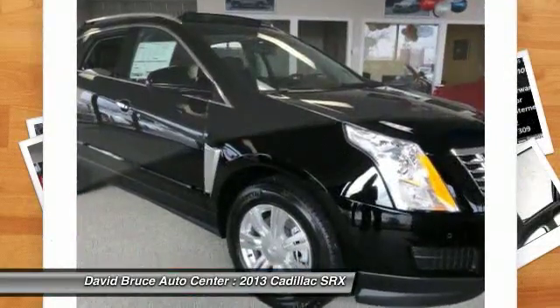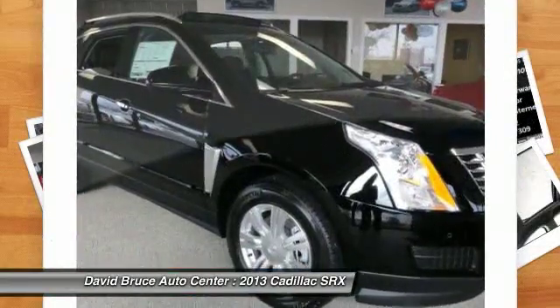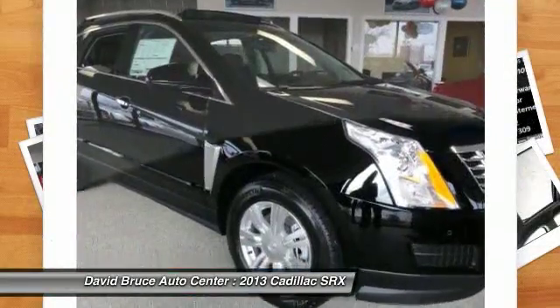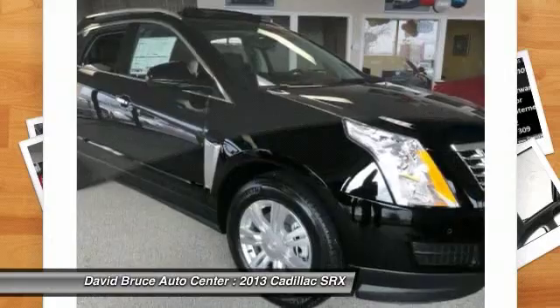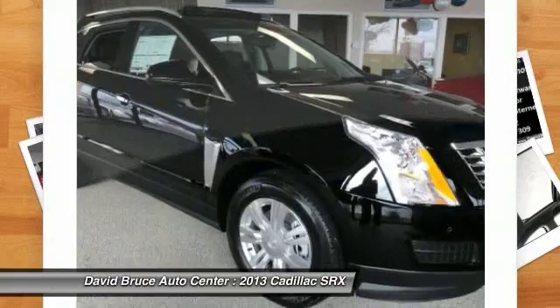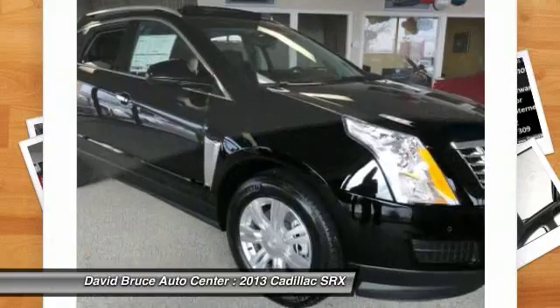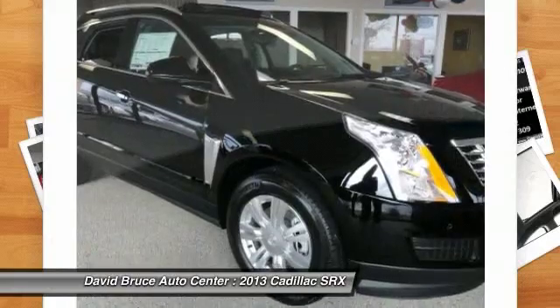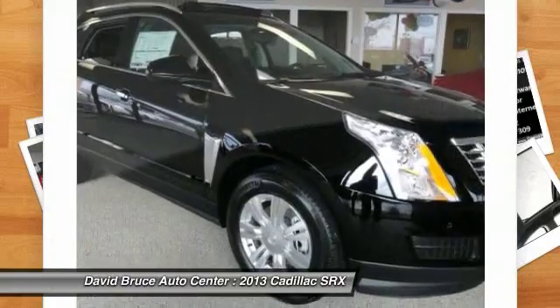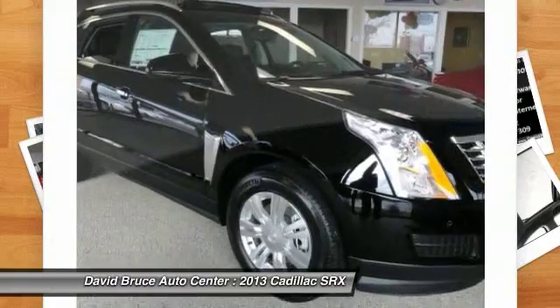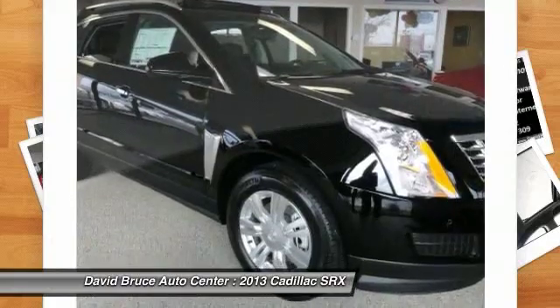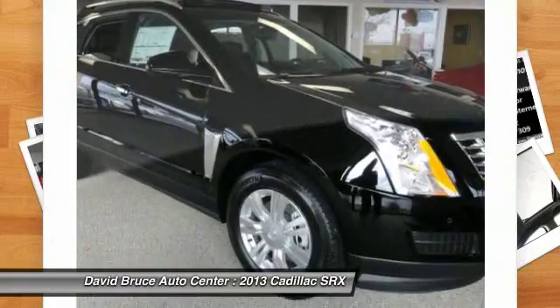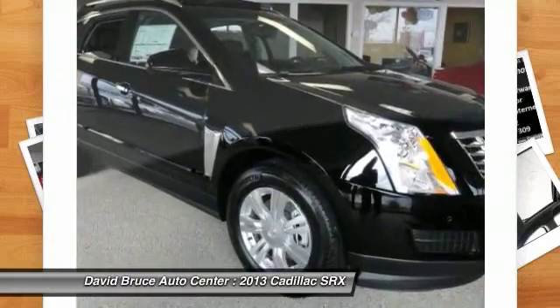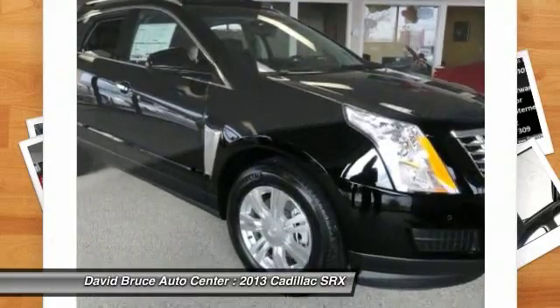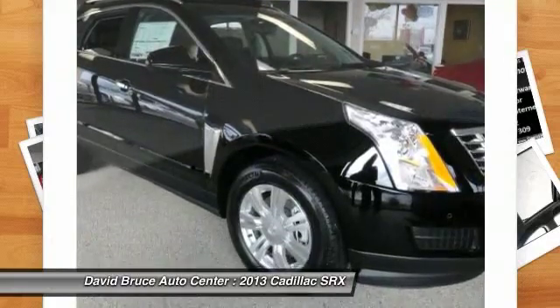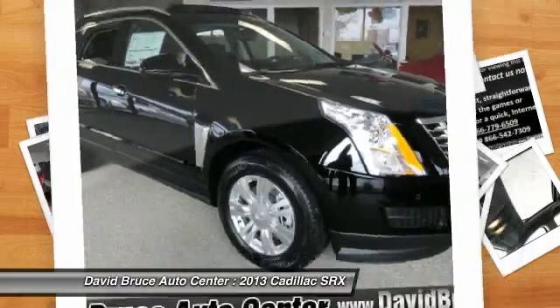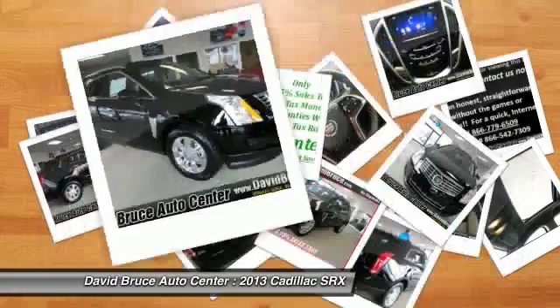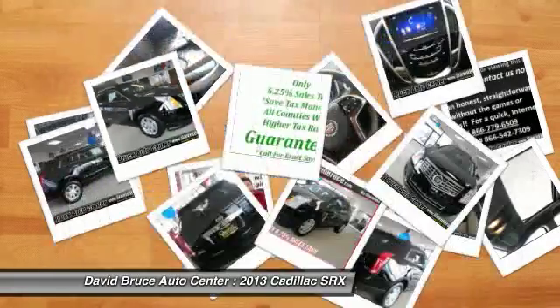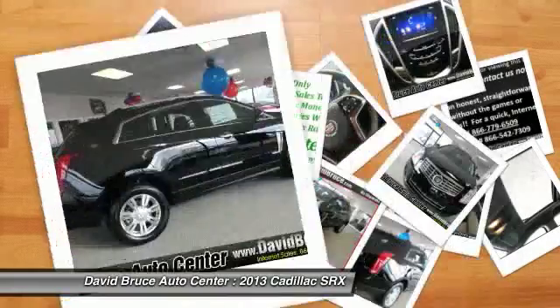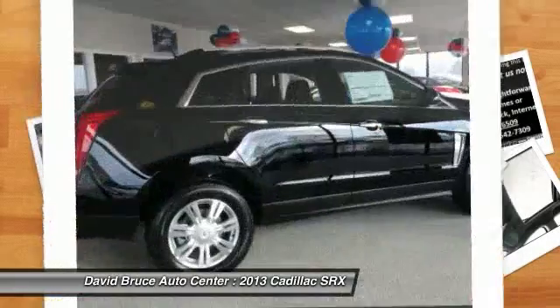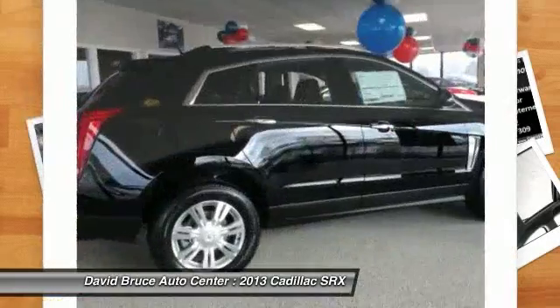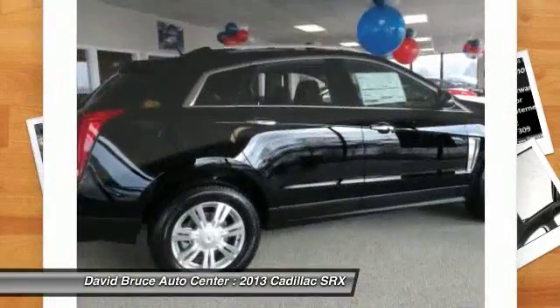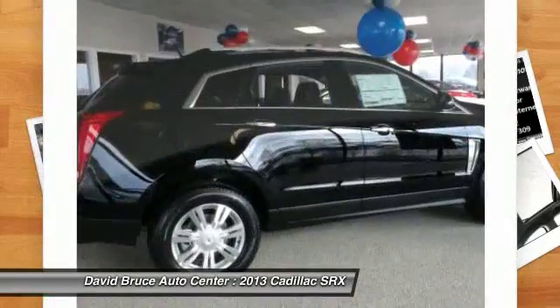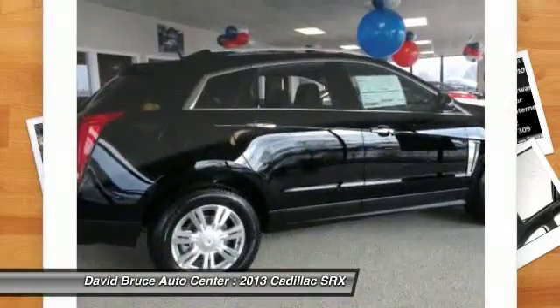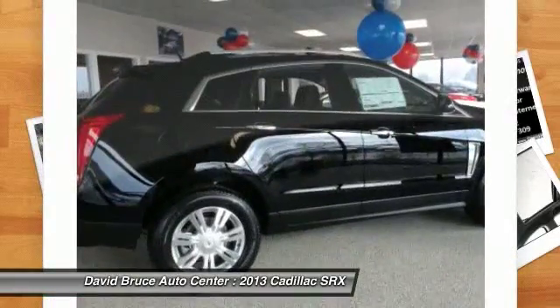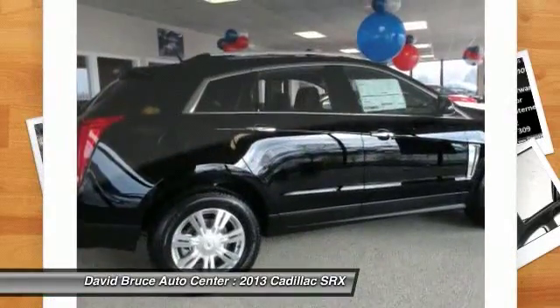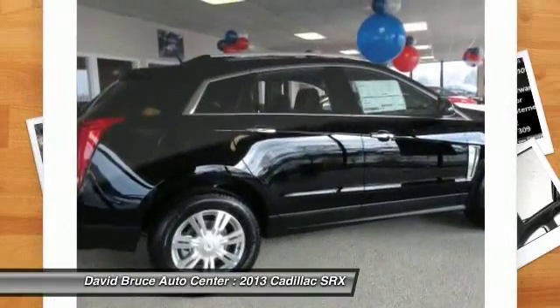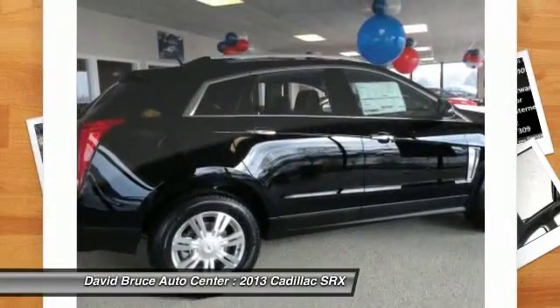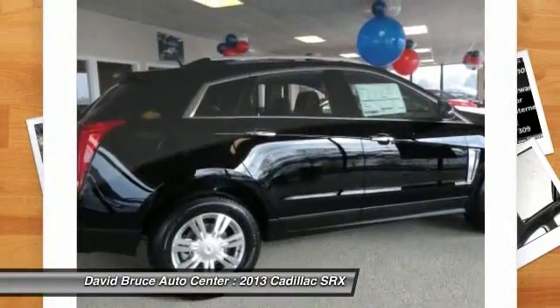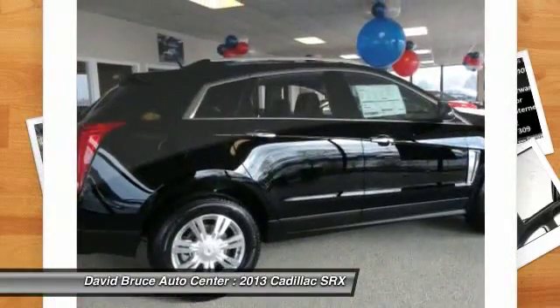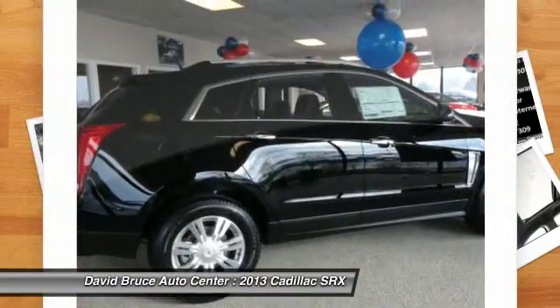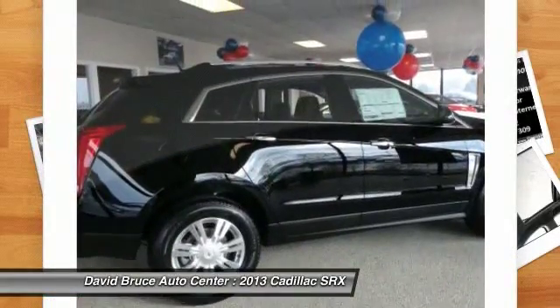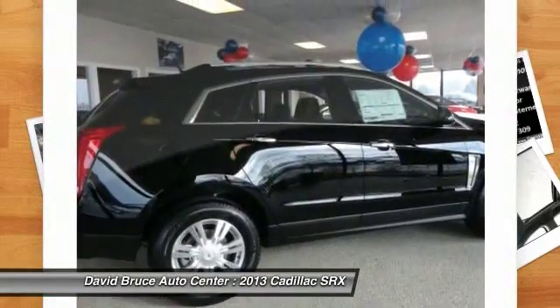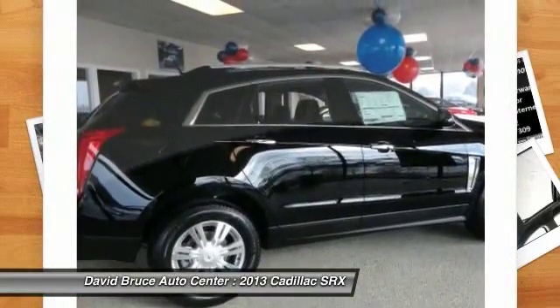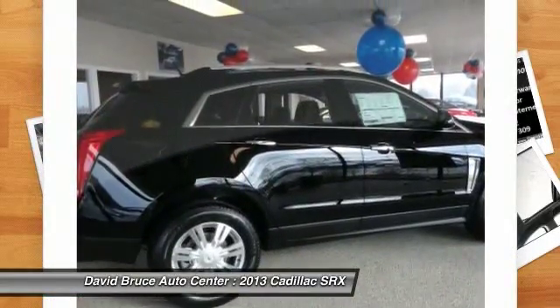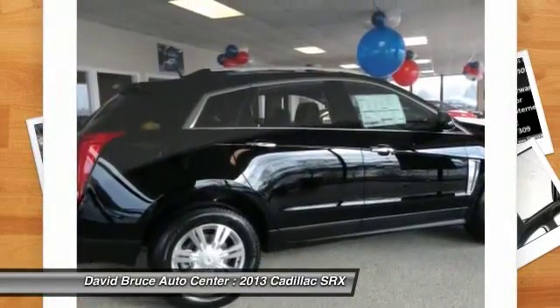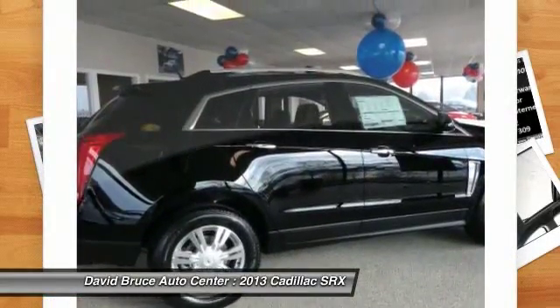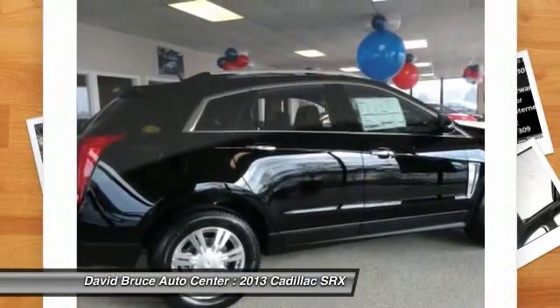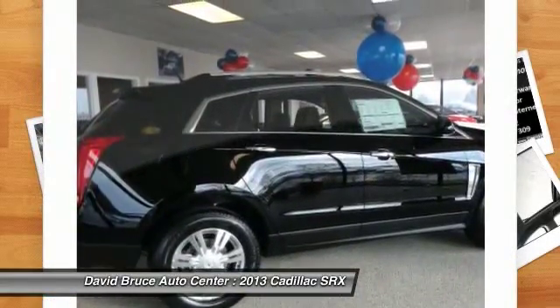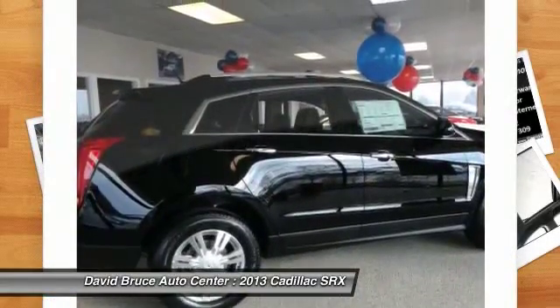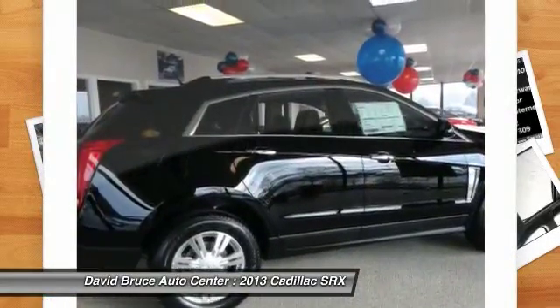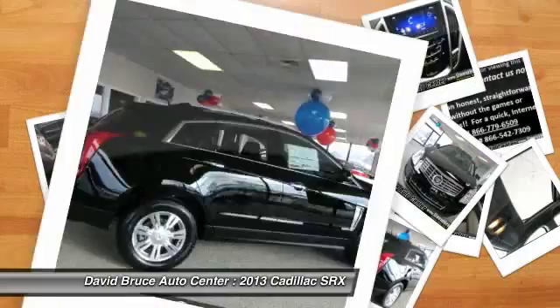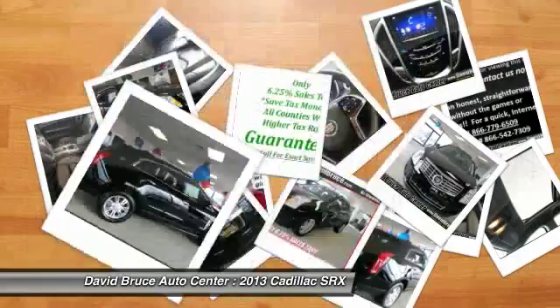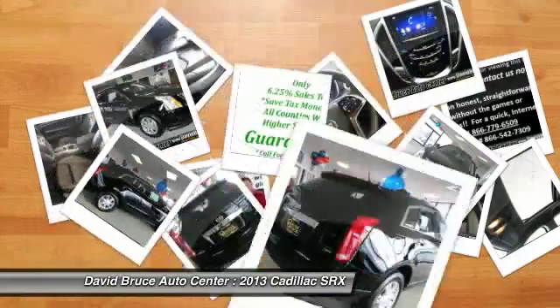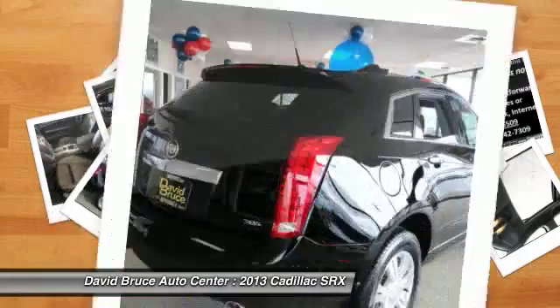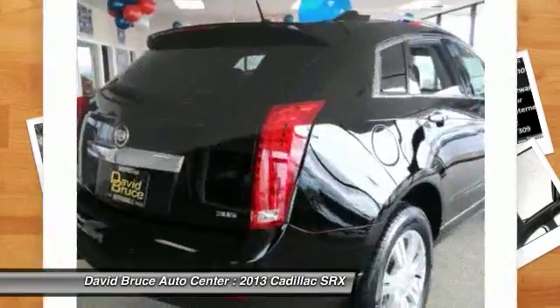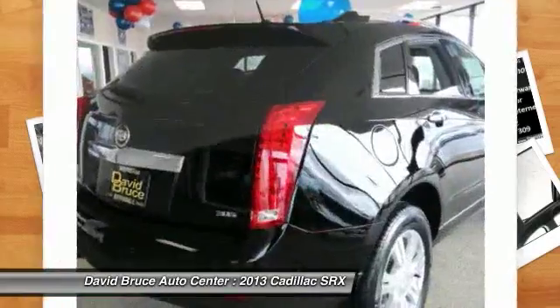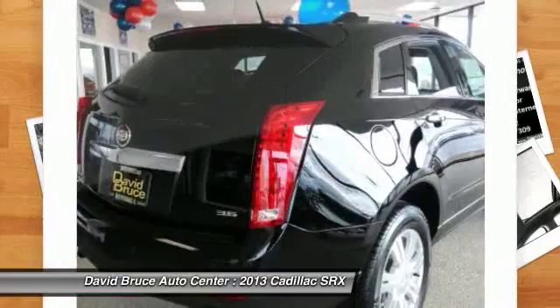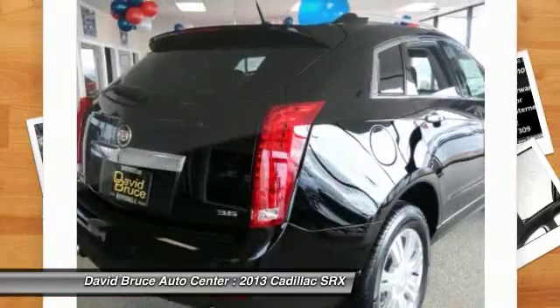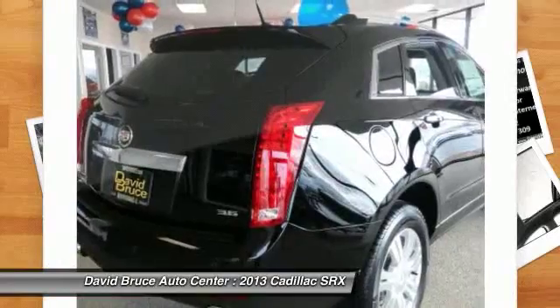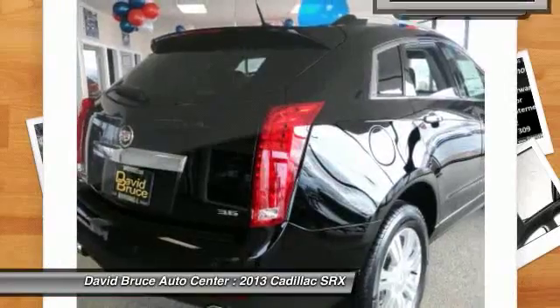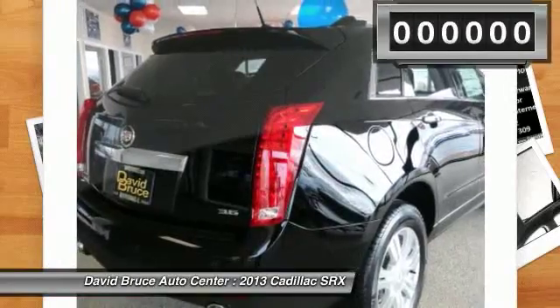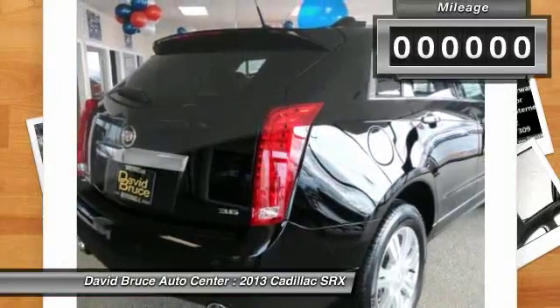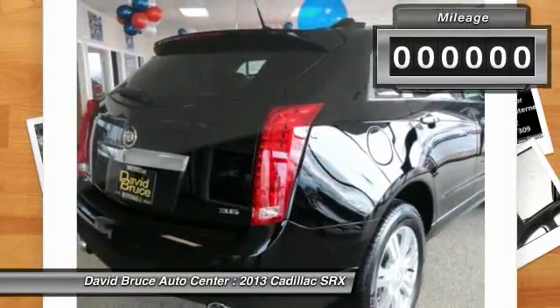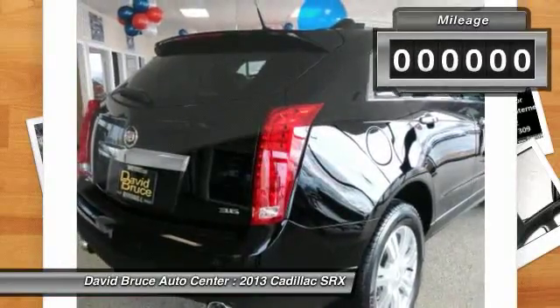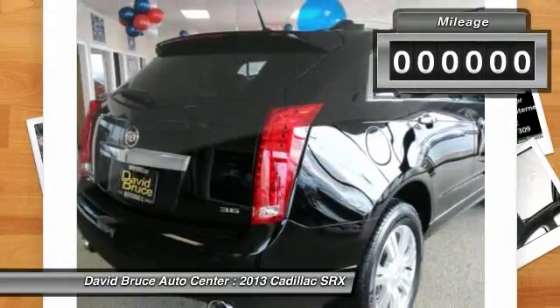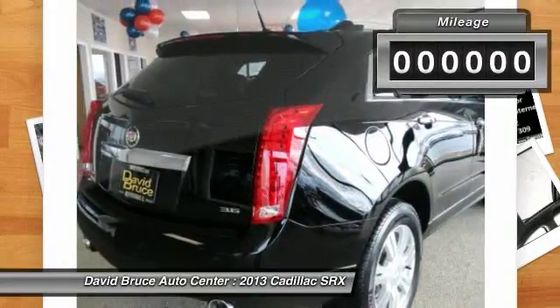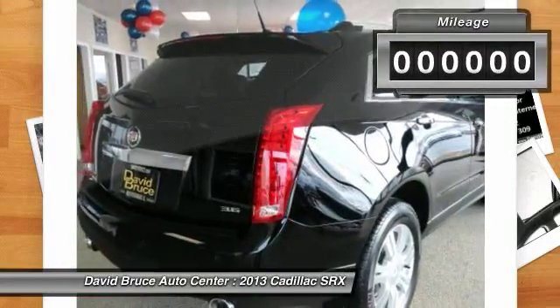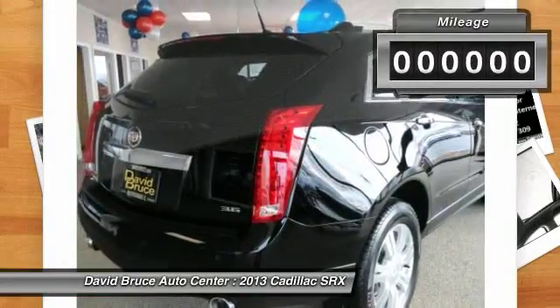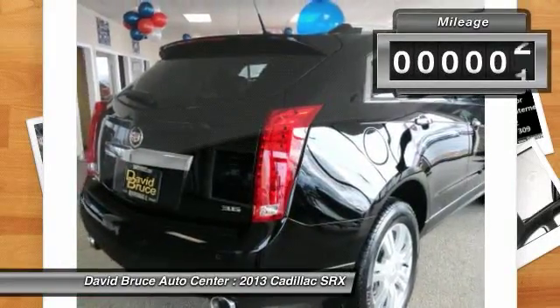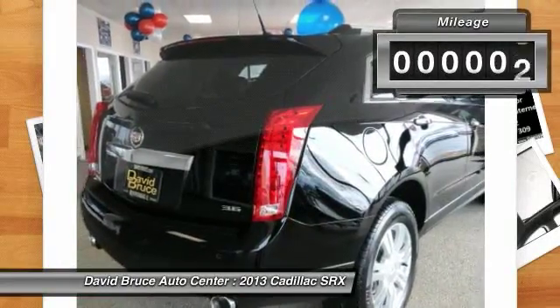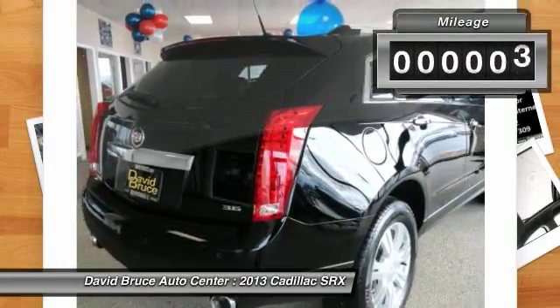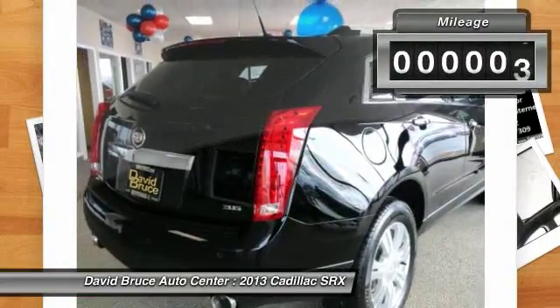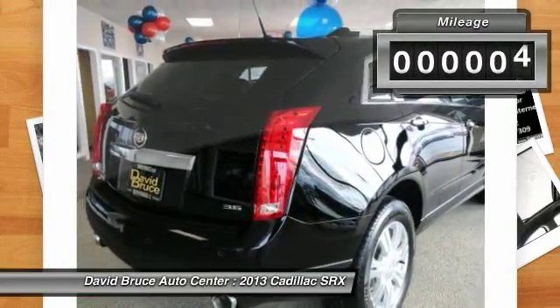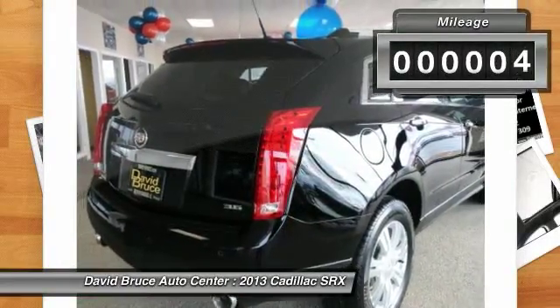And for technology lovers, the list of high-tech features is too long to list. This vehicle has less than 100 miles.